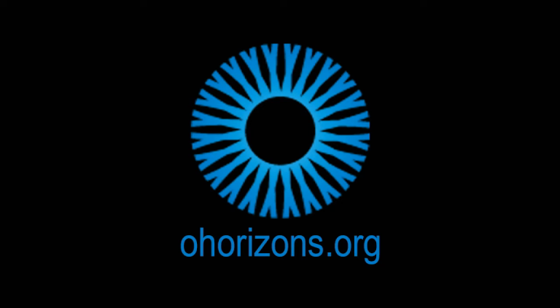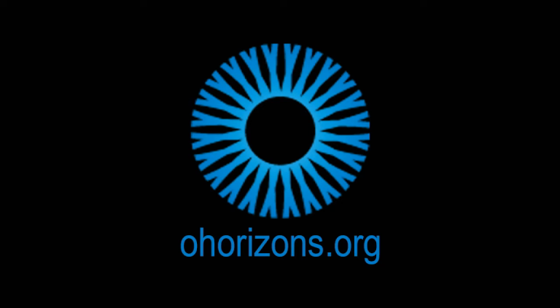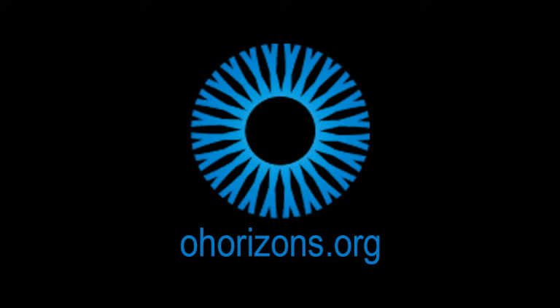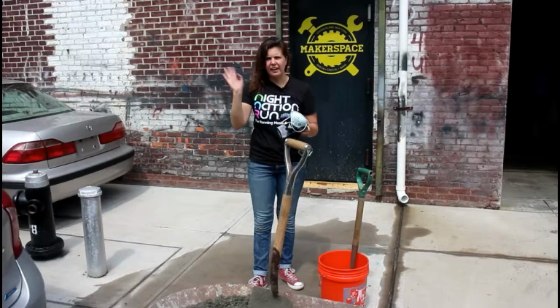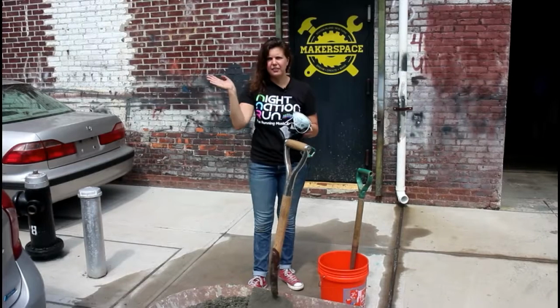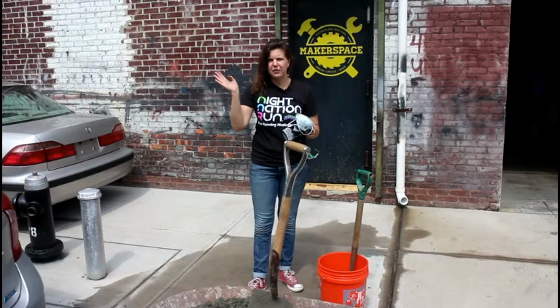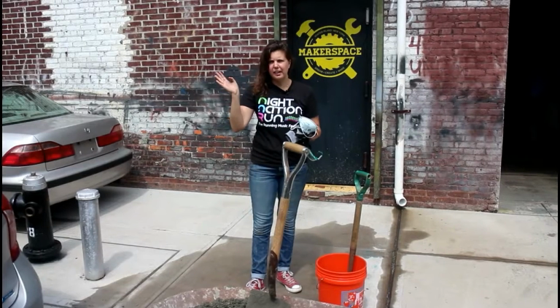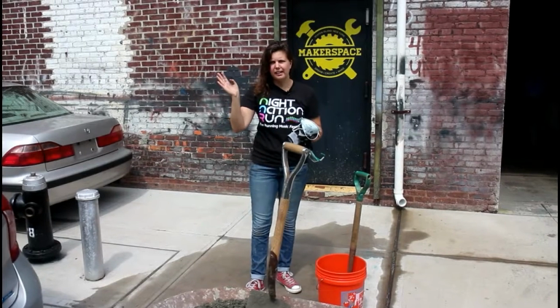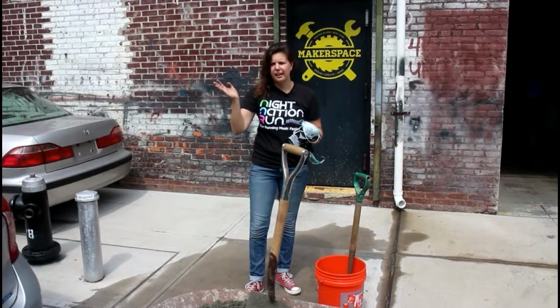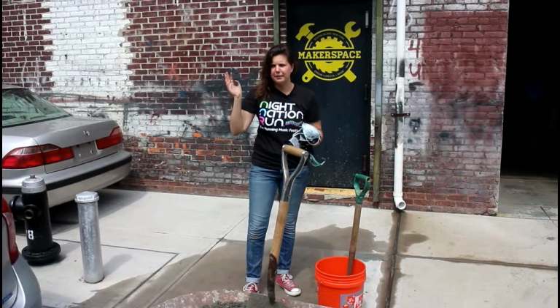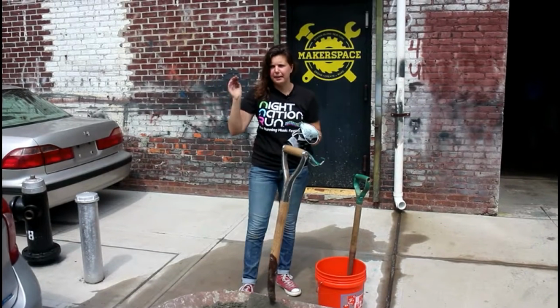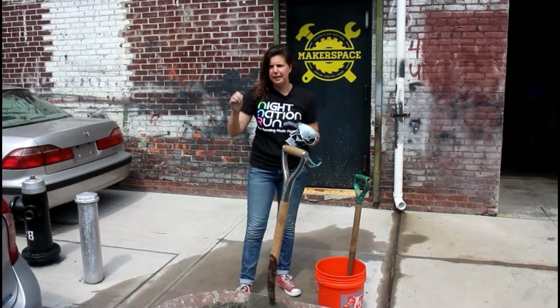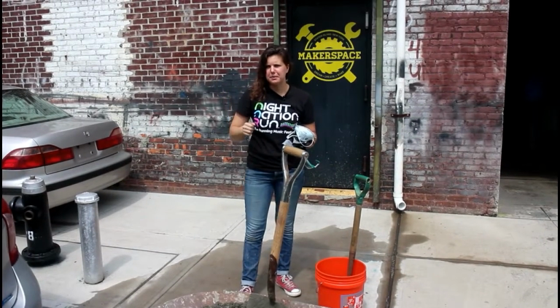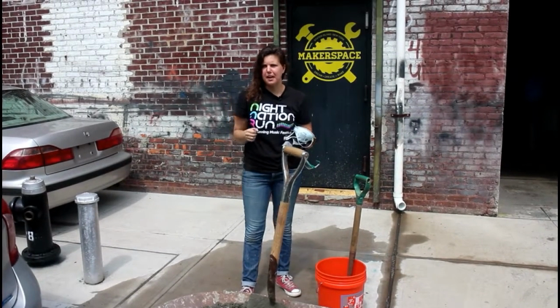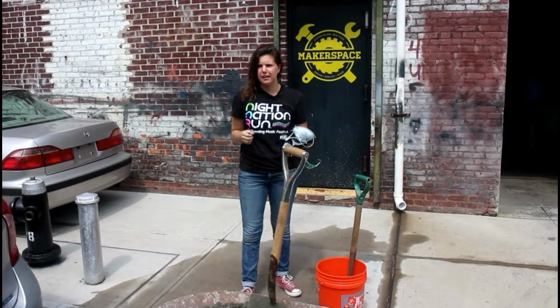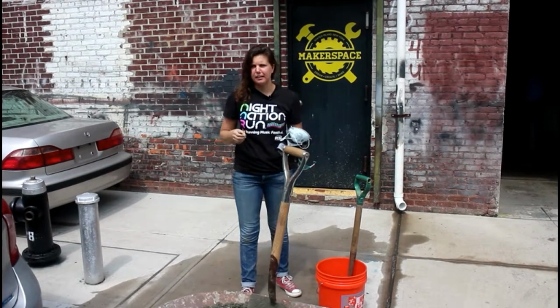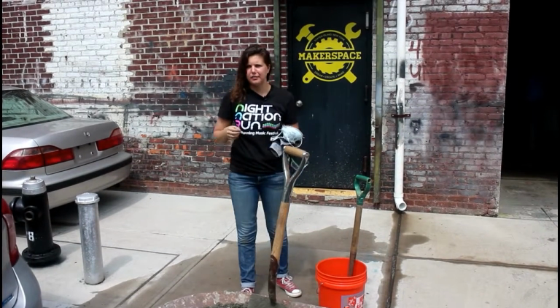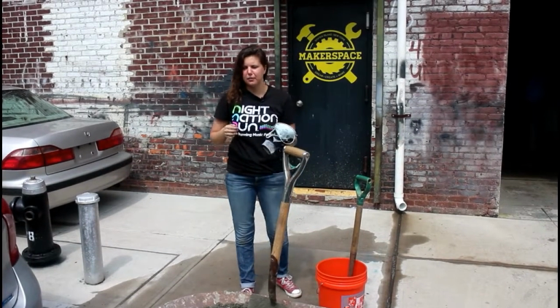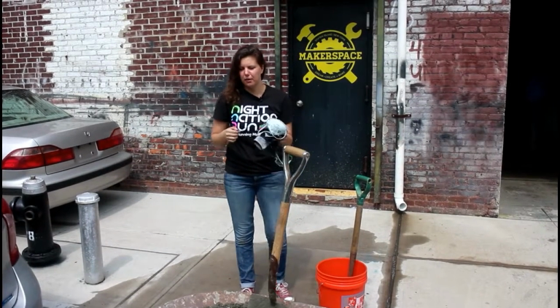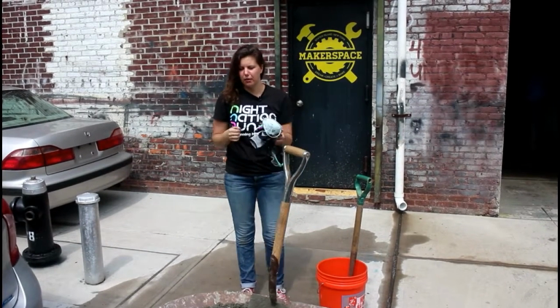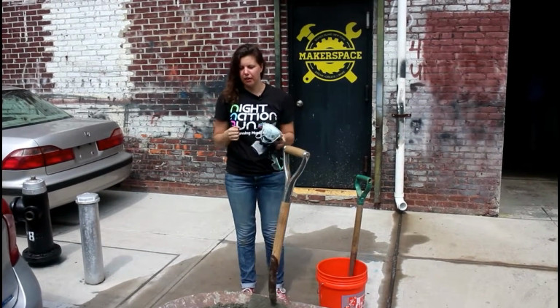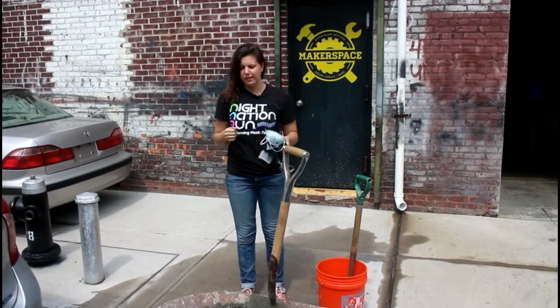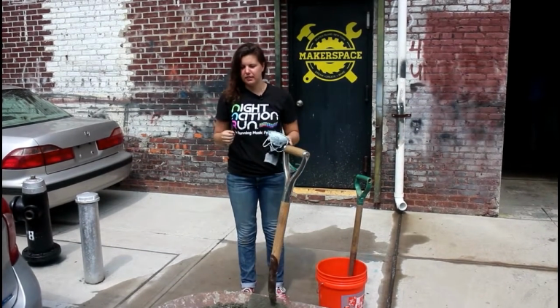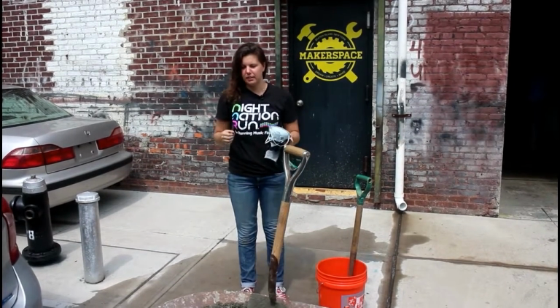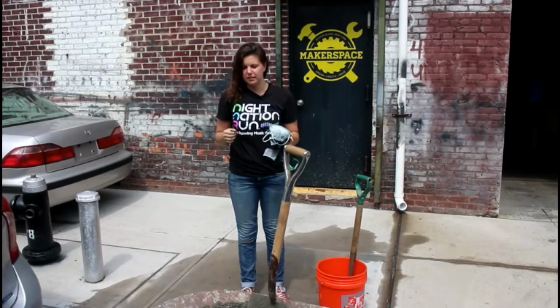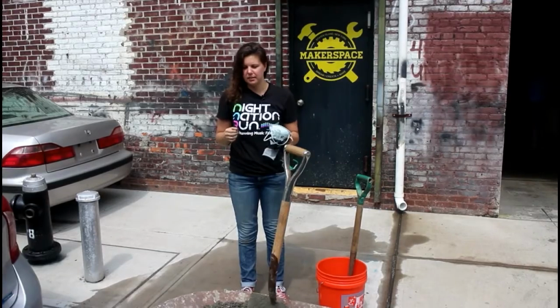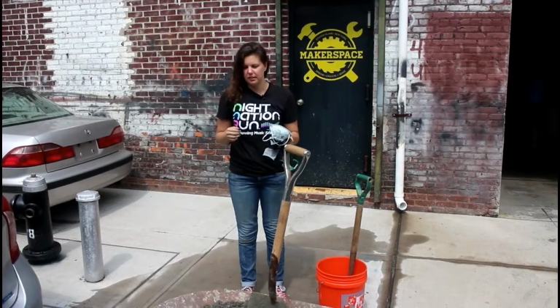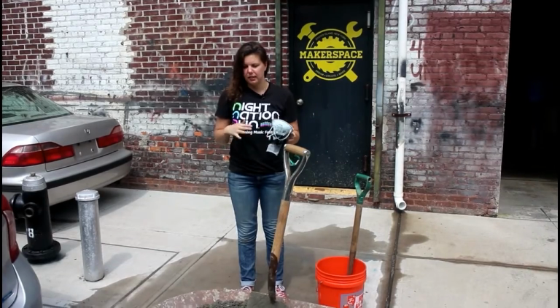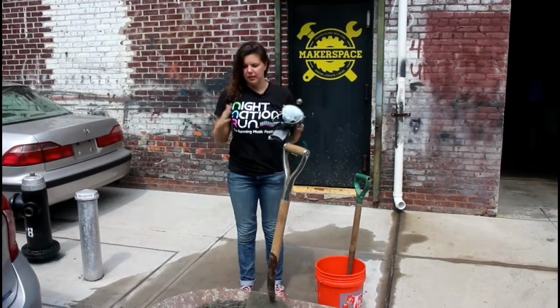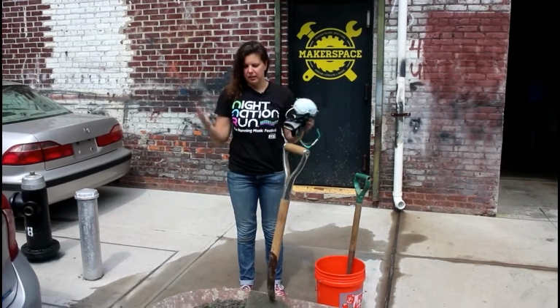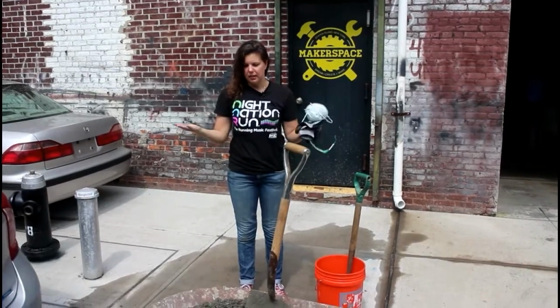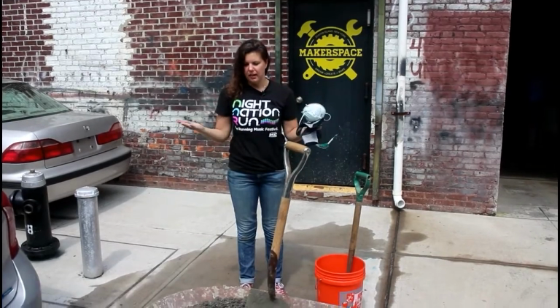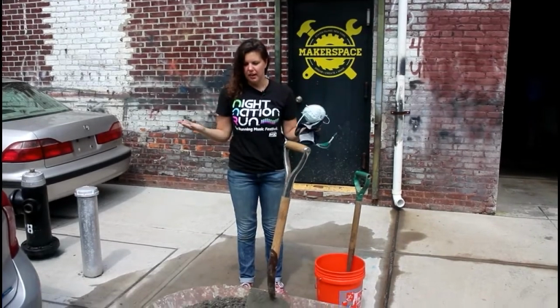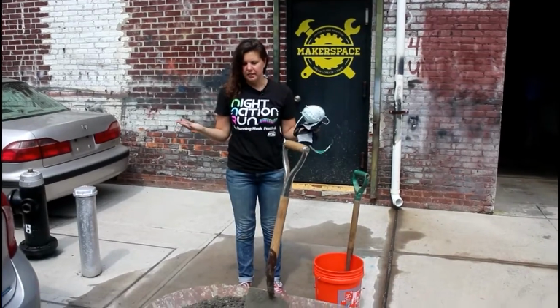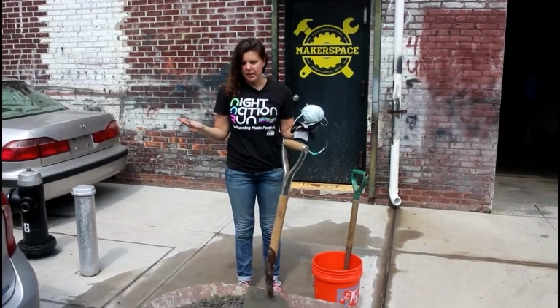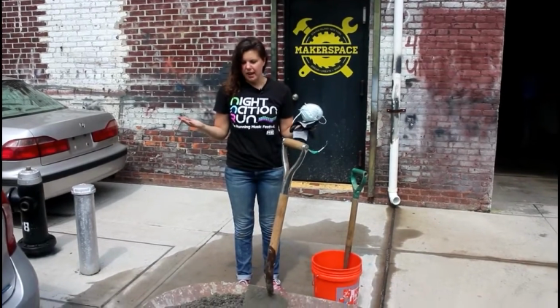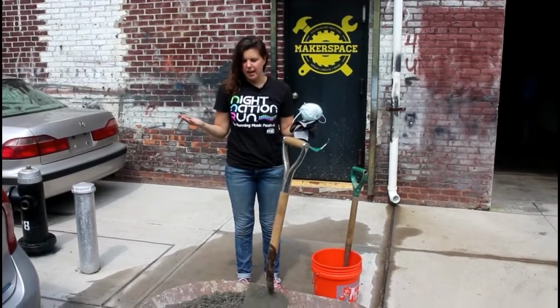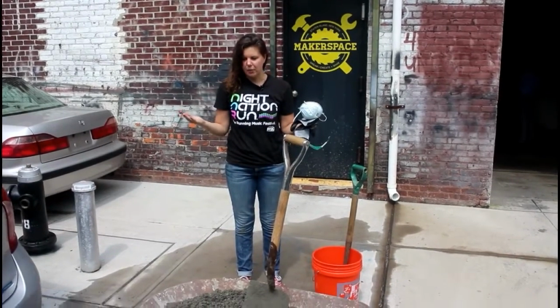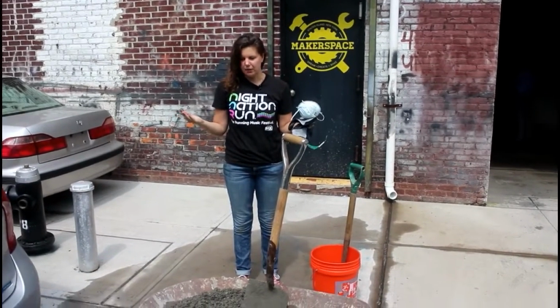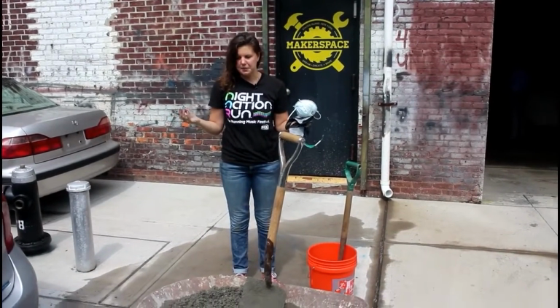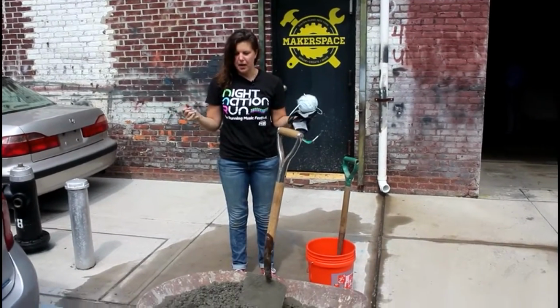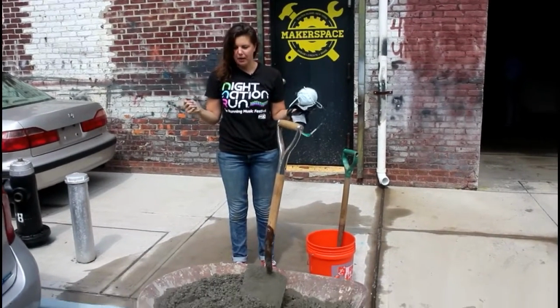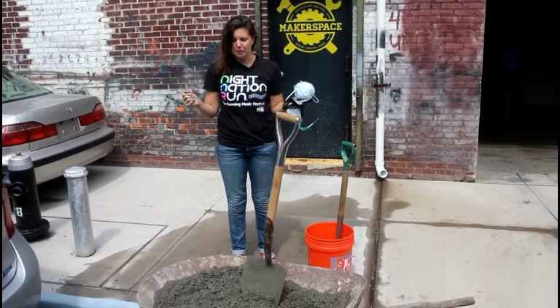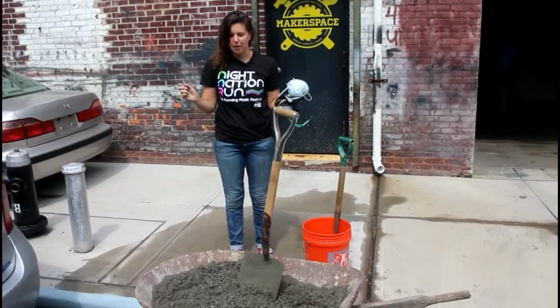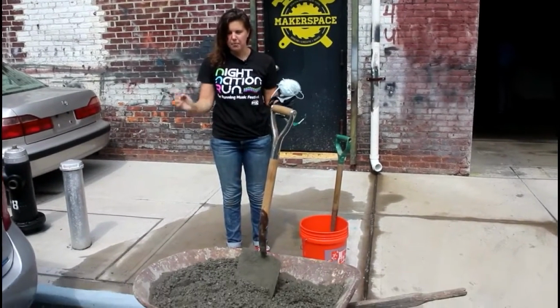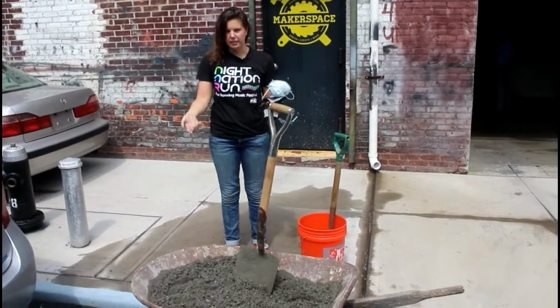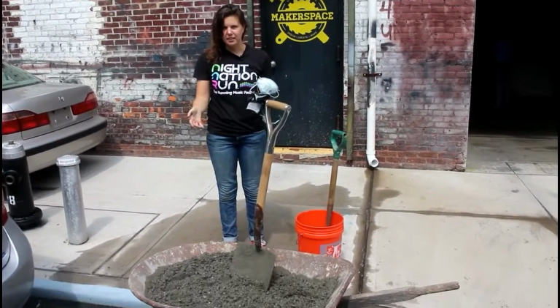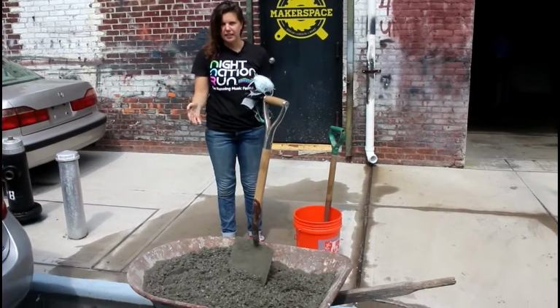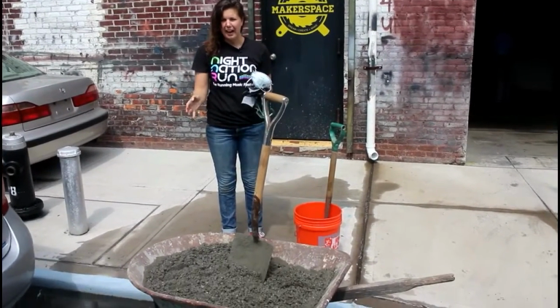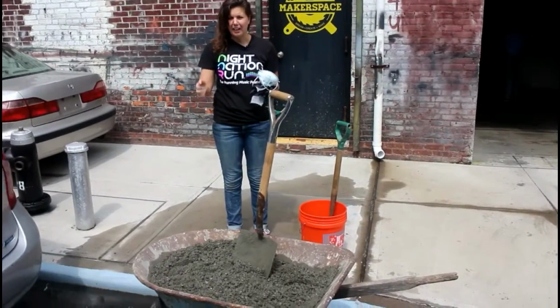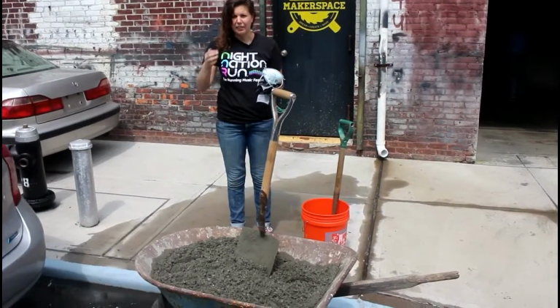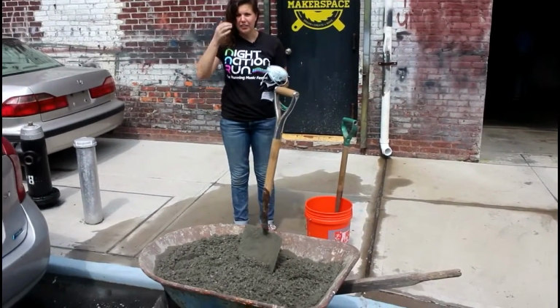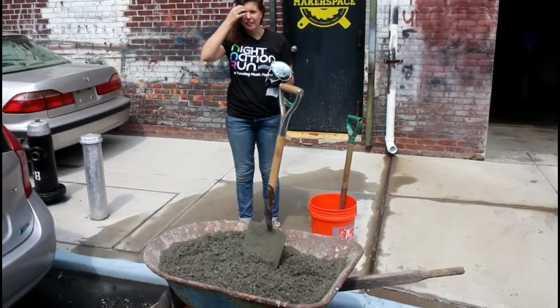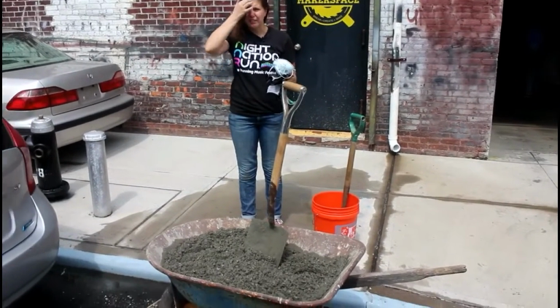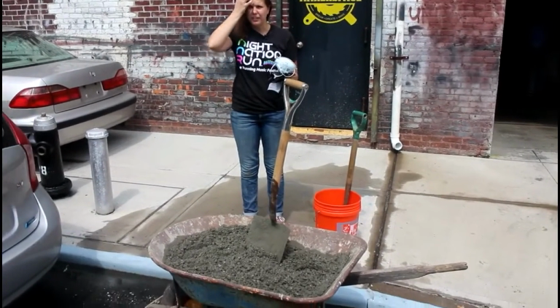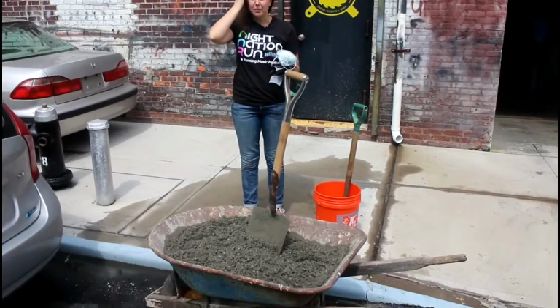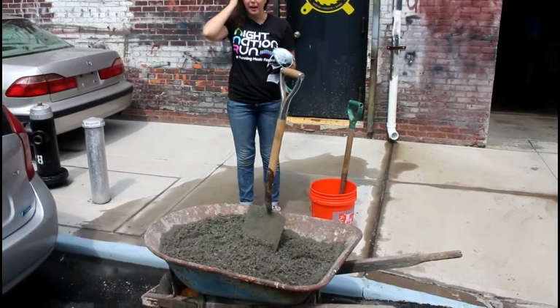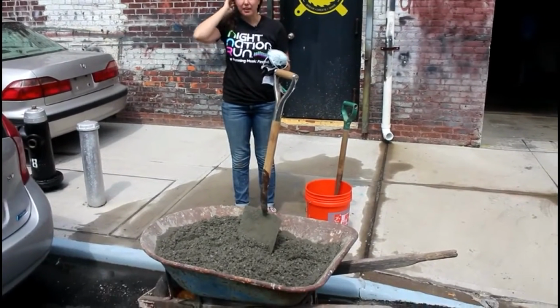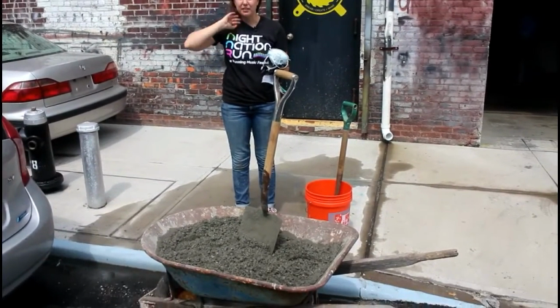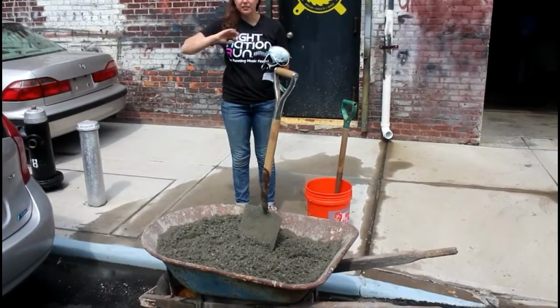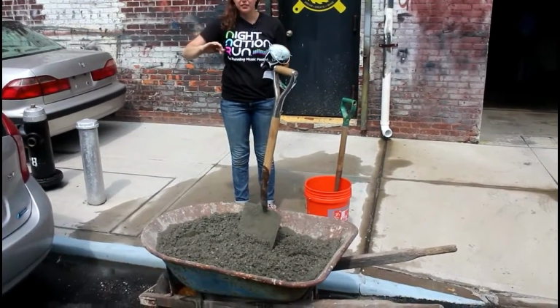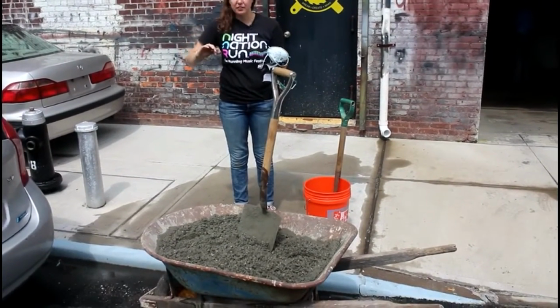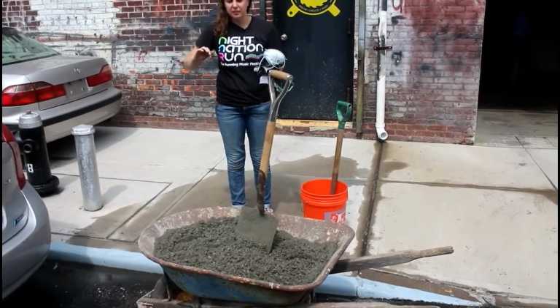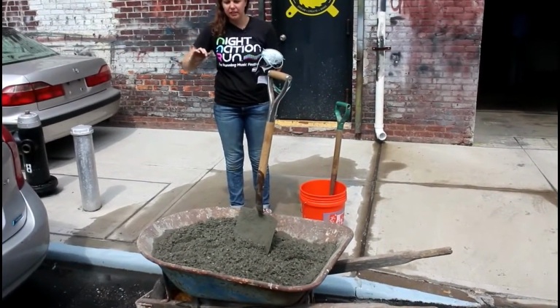Hi everyone, my name is Natalie from Roam Horizons. Today we're going to be talking about mixing concrete for your biosand filter.